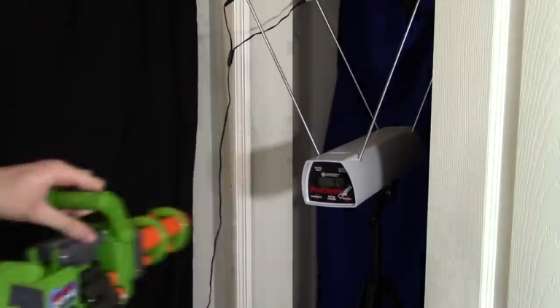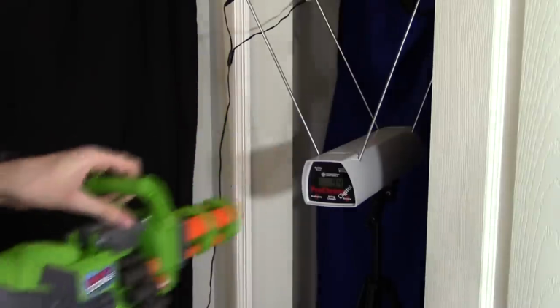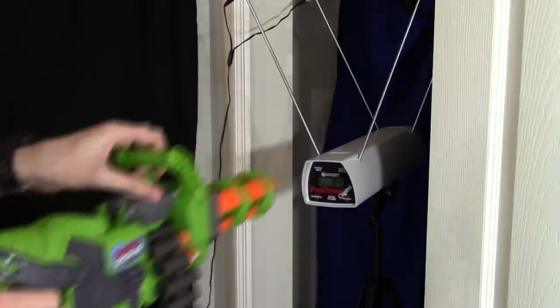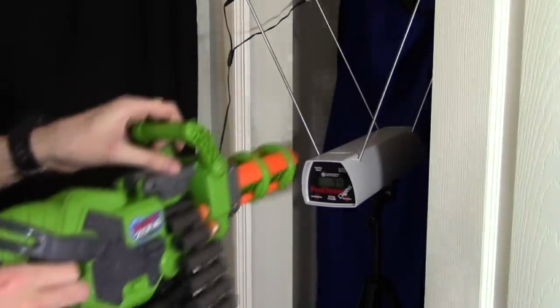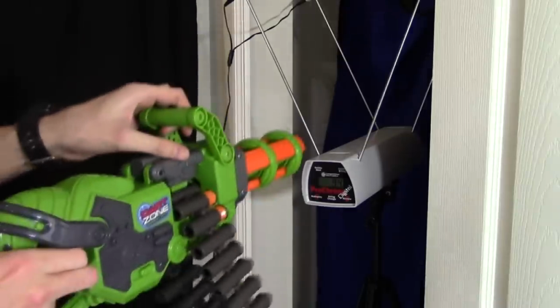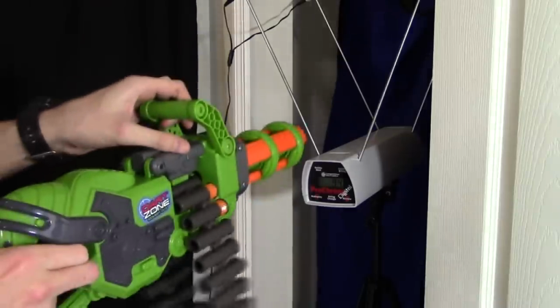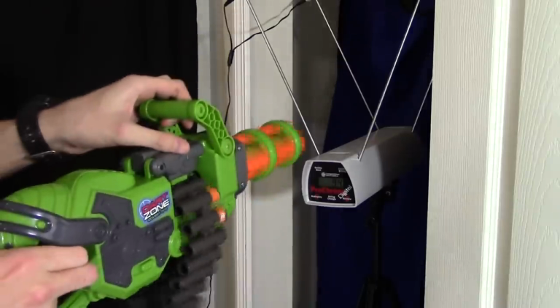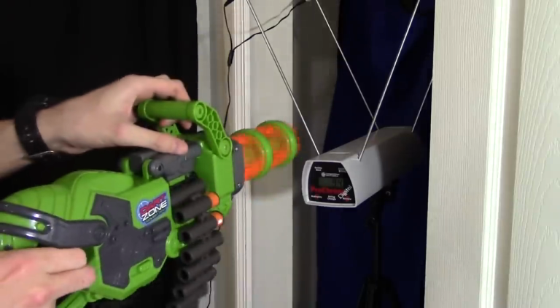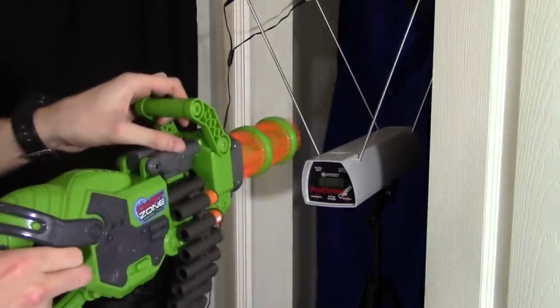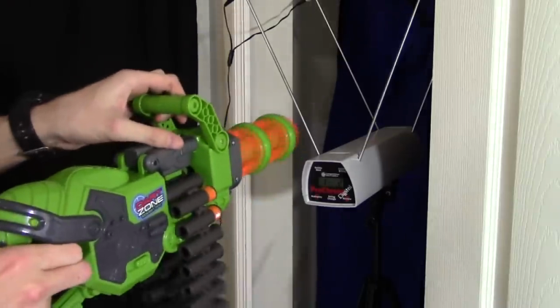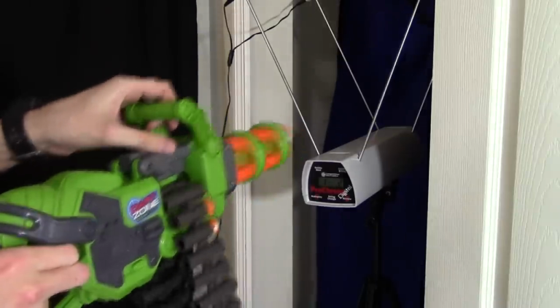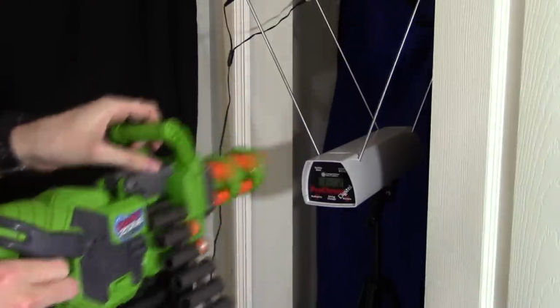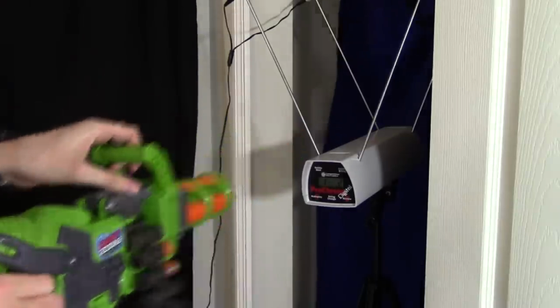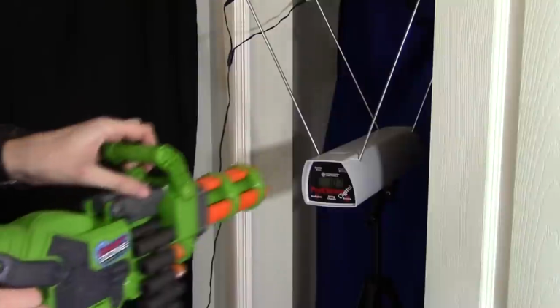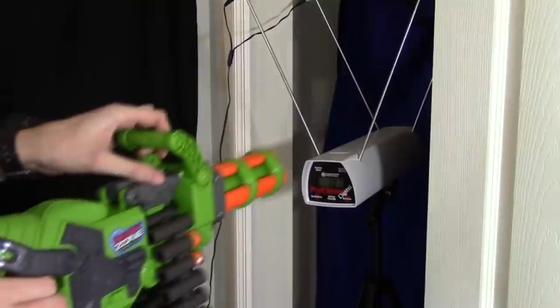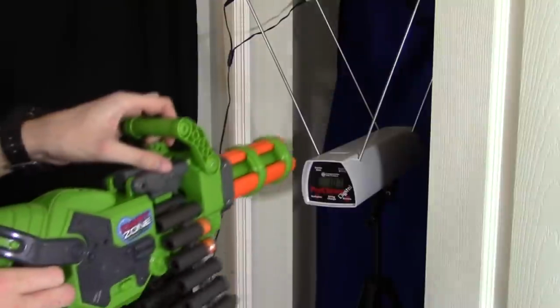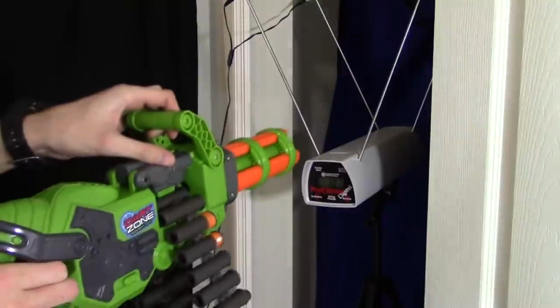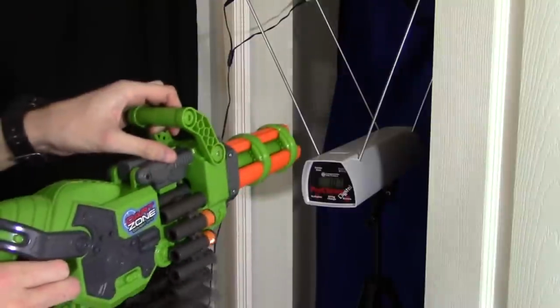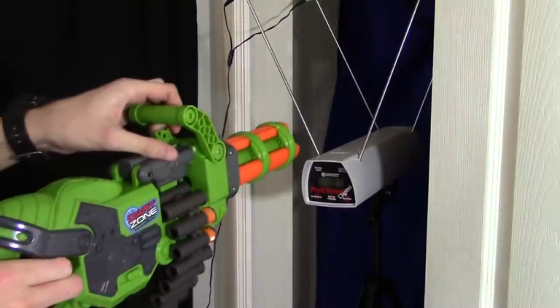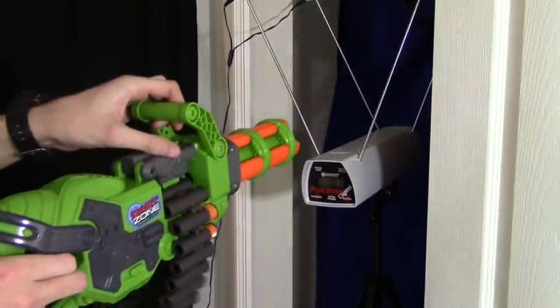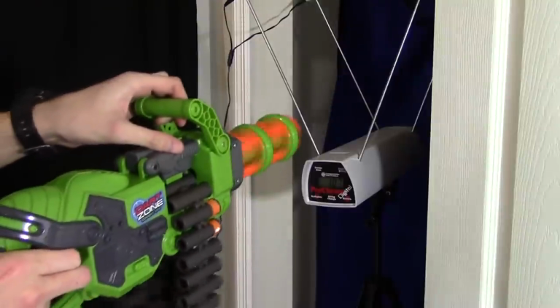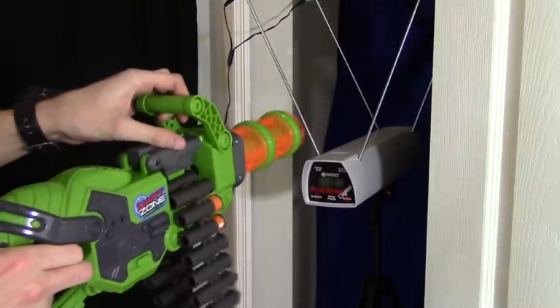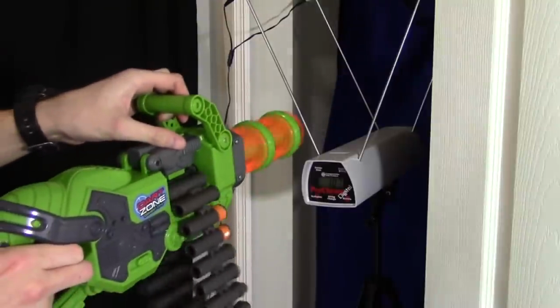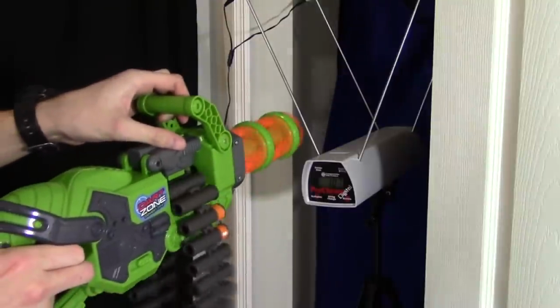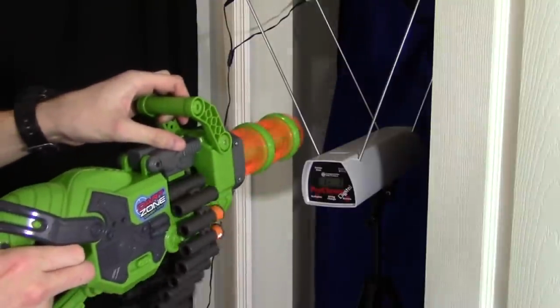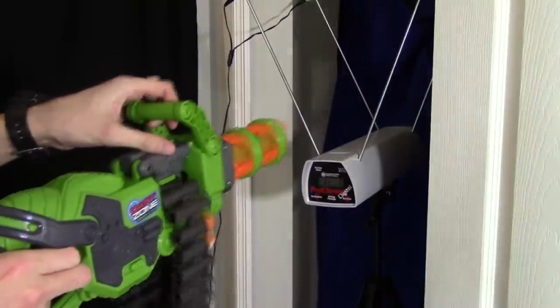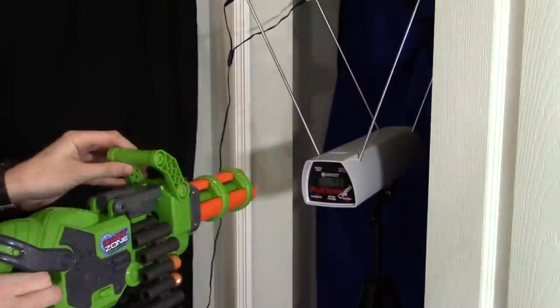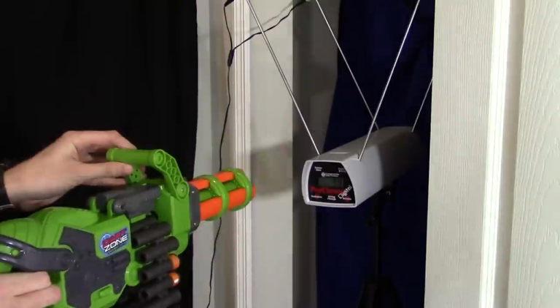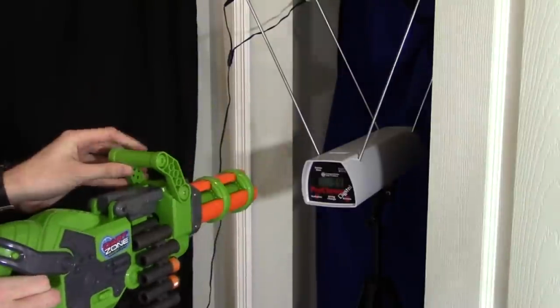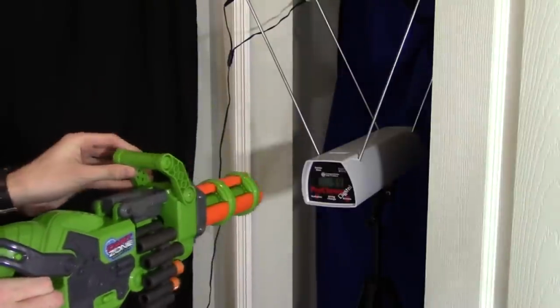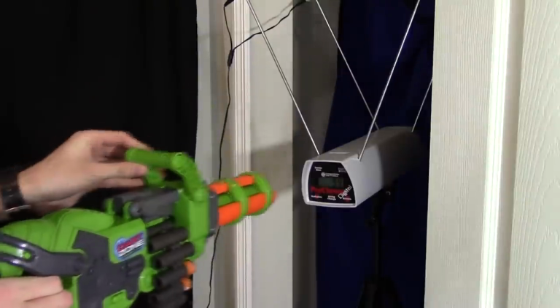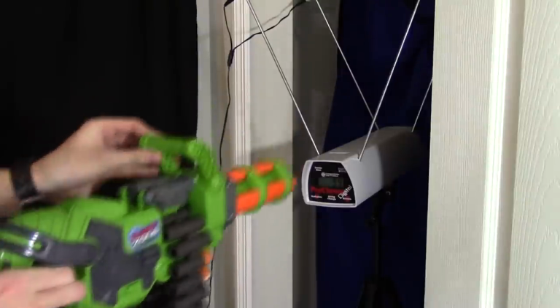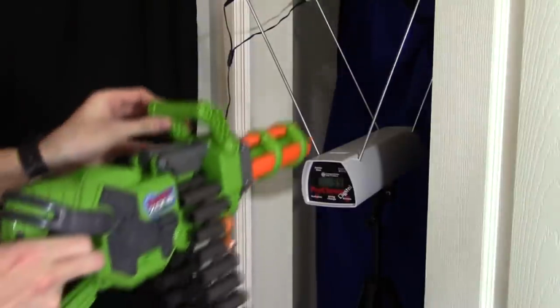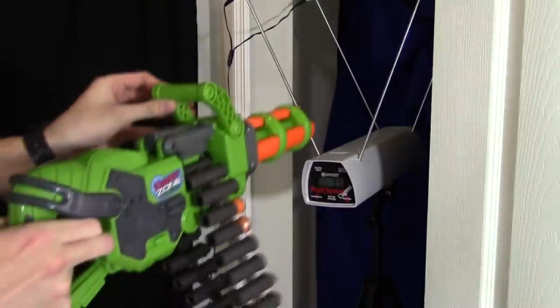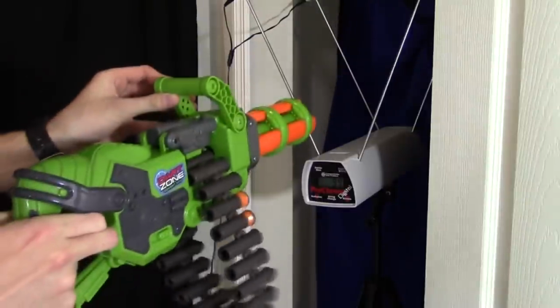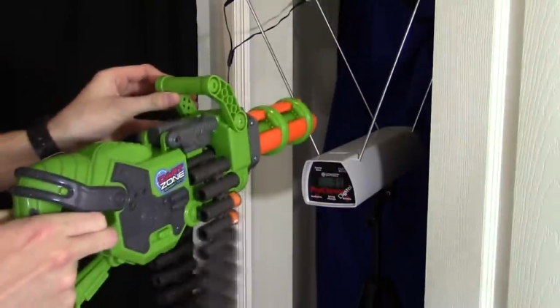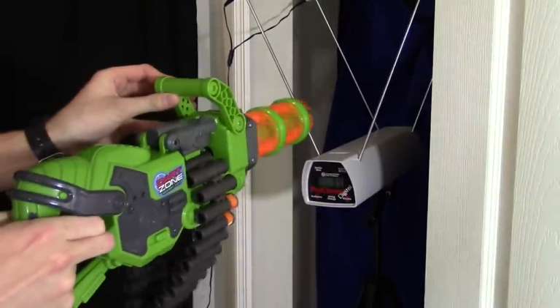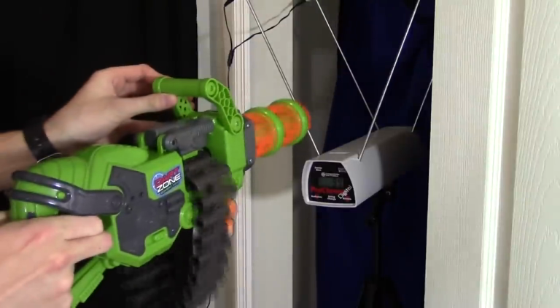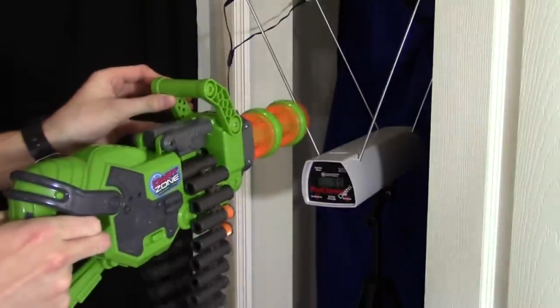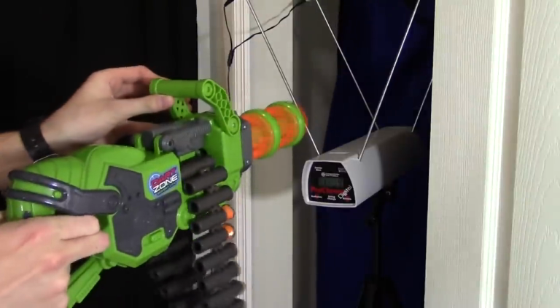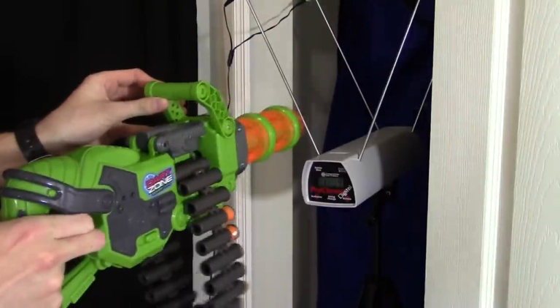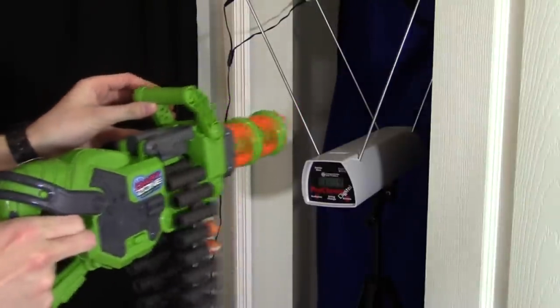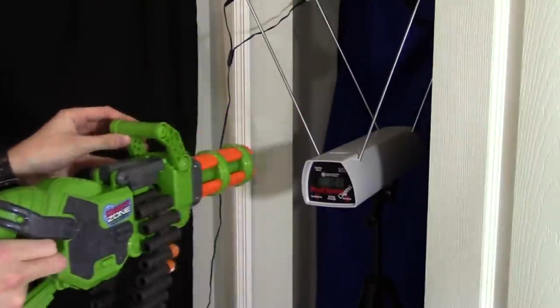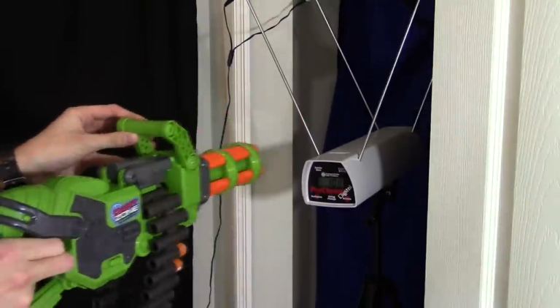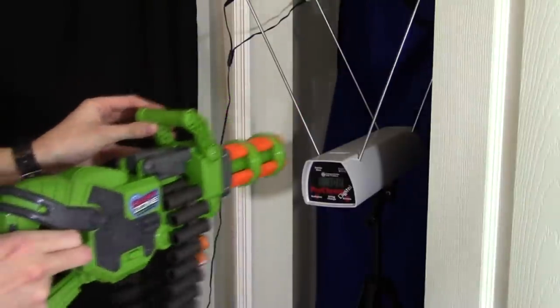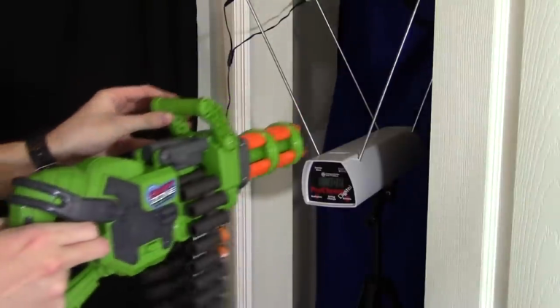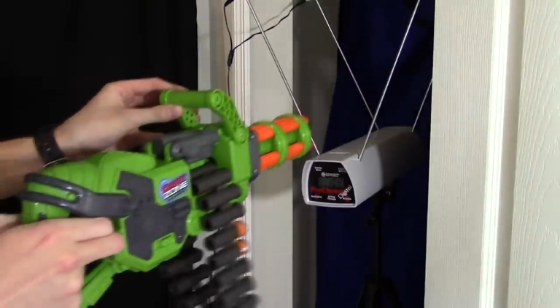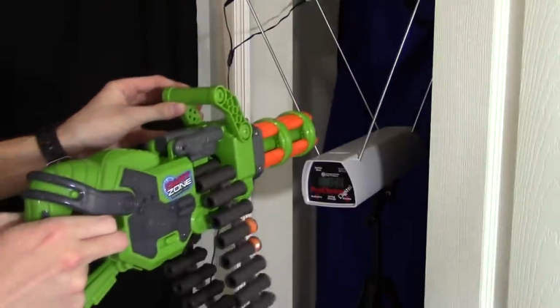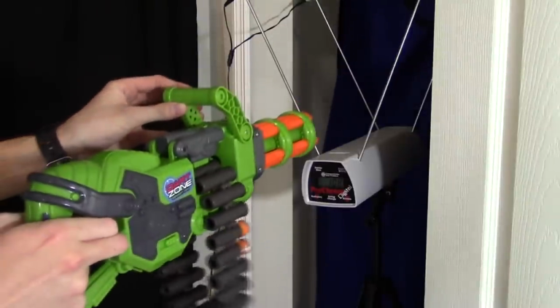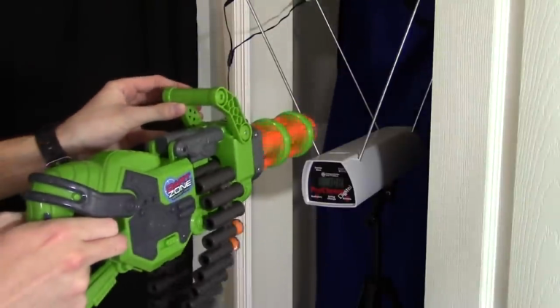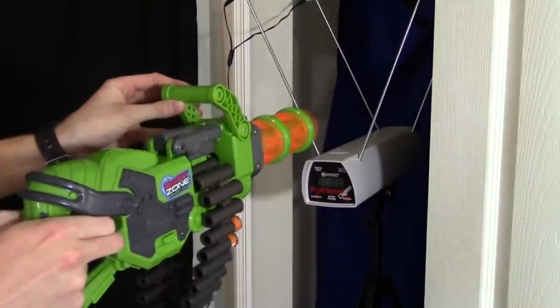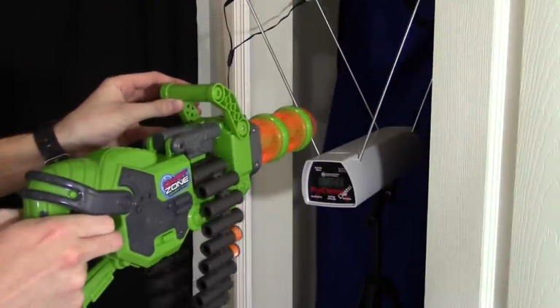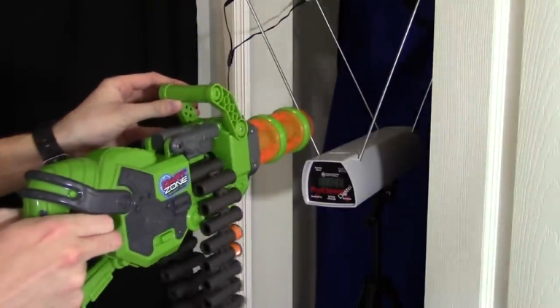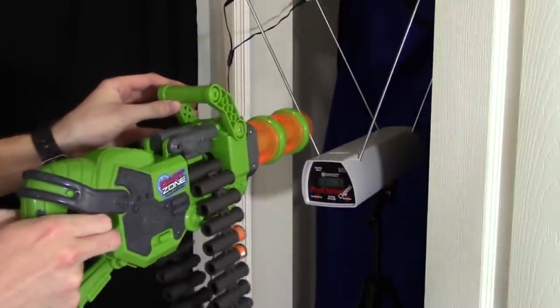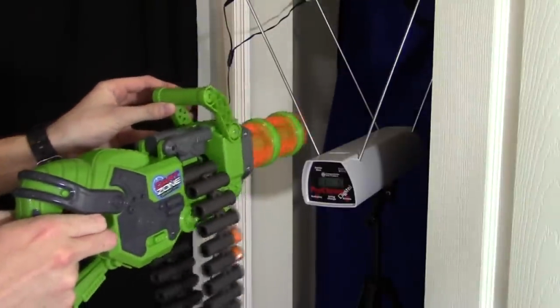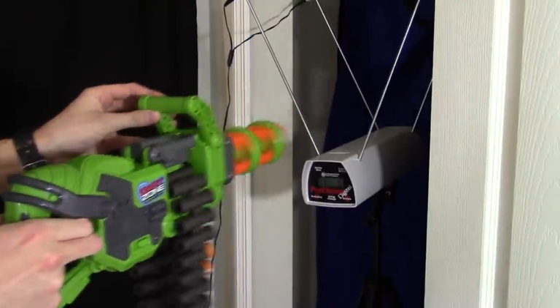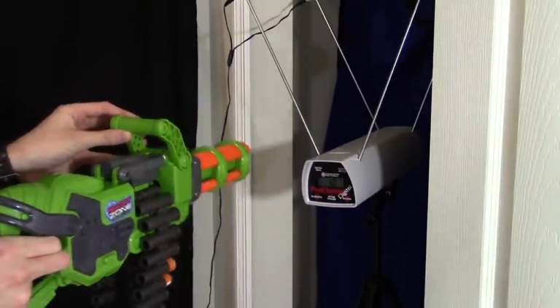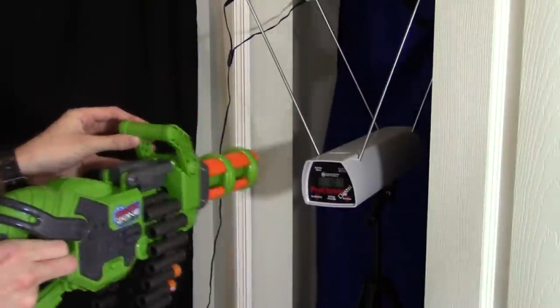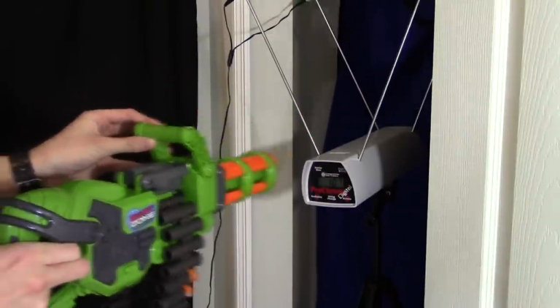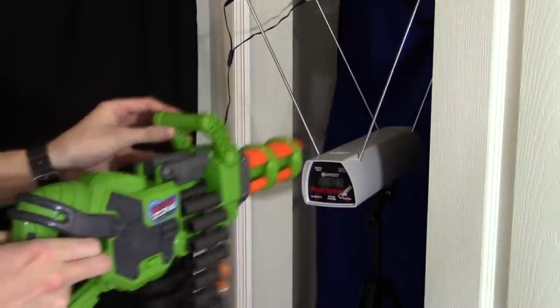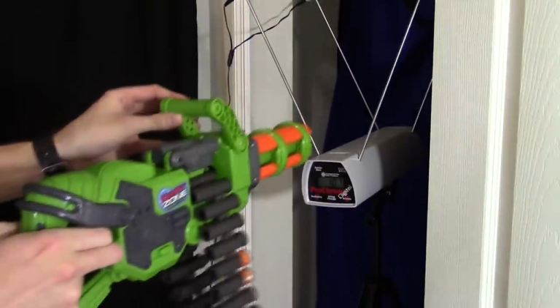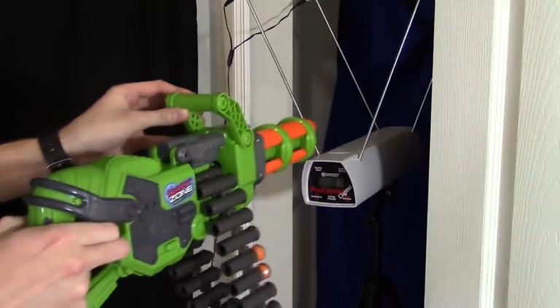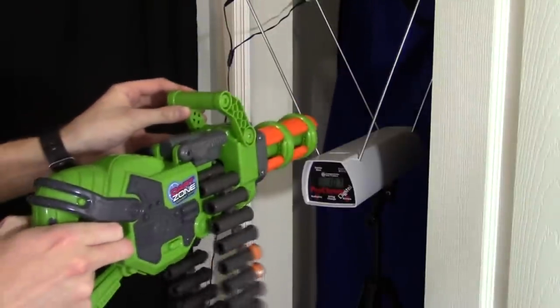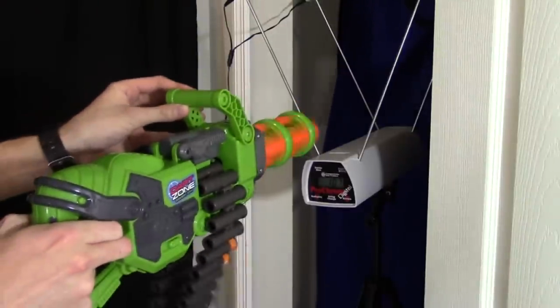Chrono readings with the included ammo: 94, 107, 99, 108, 107 feet per second.